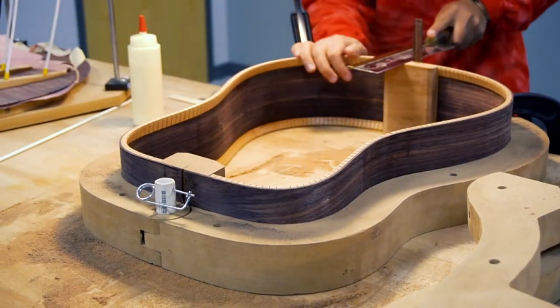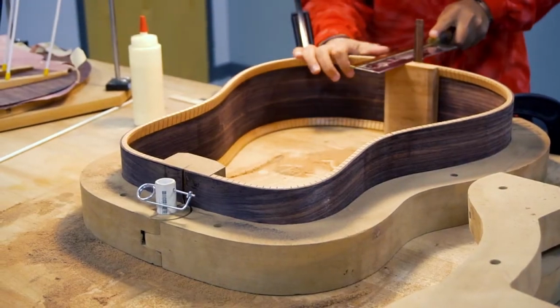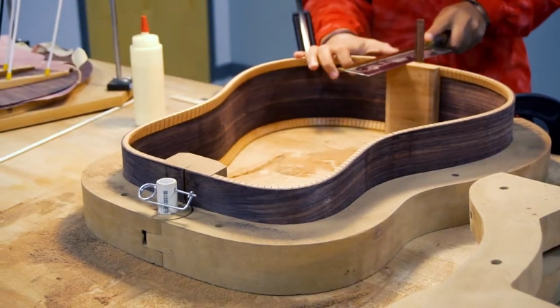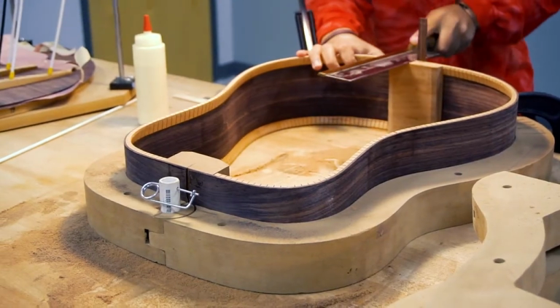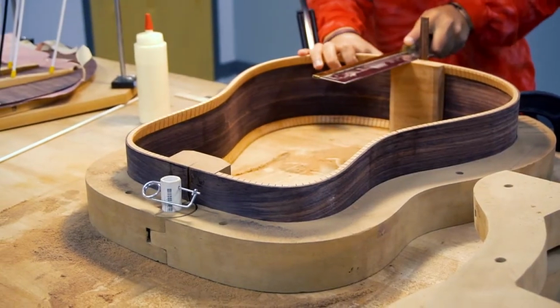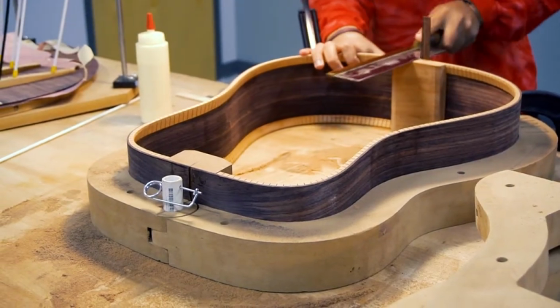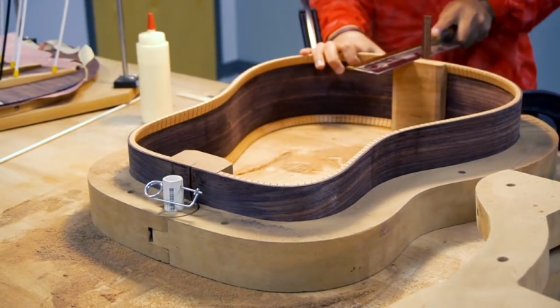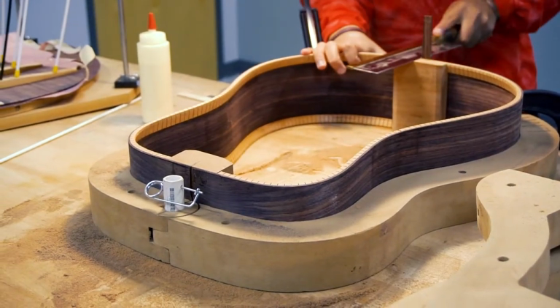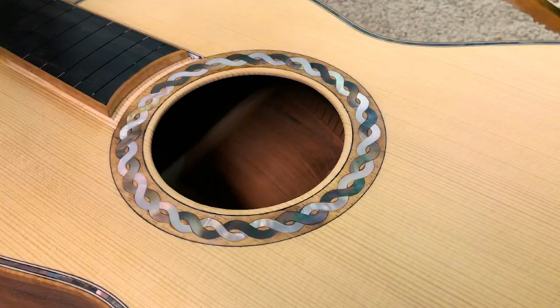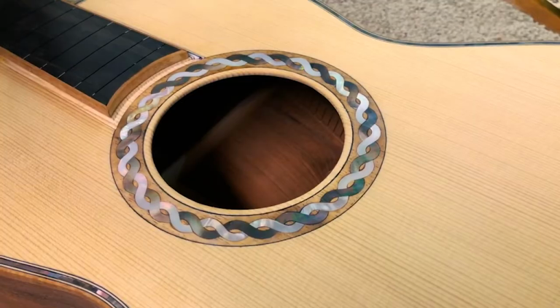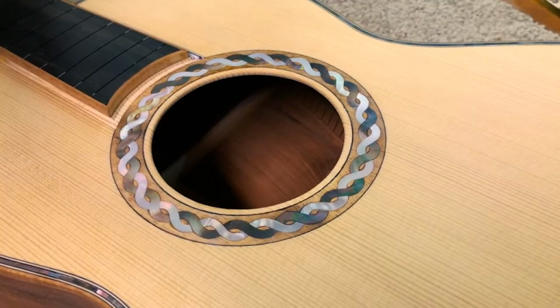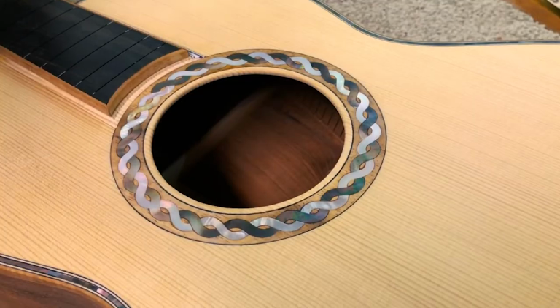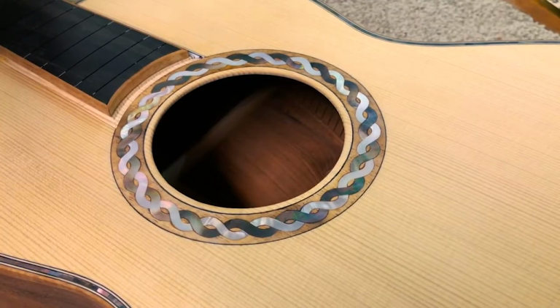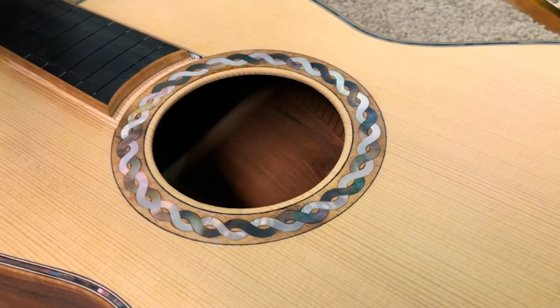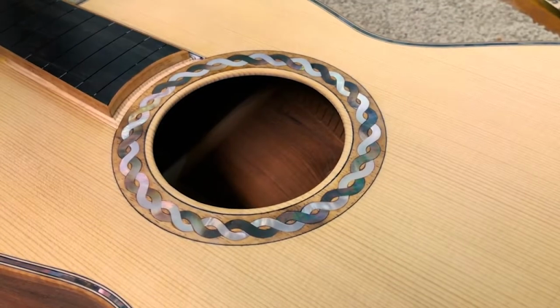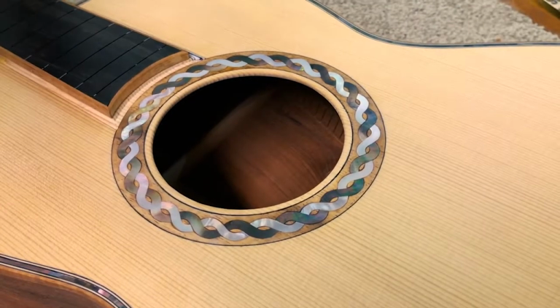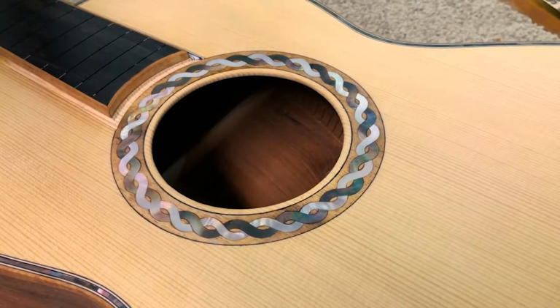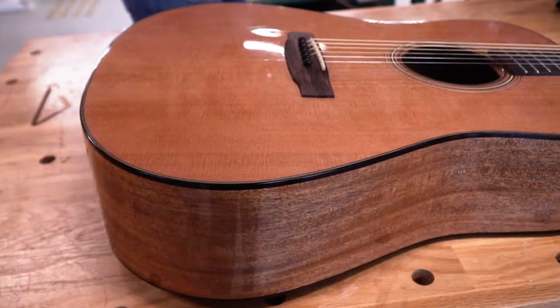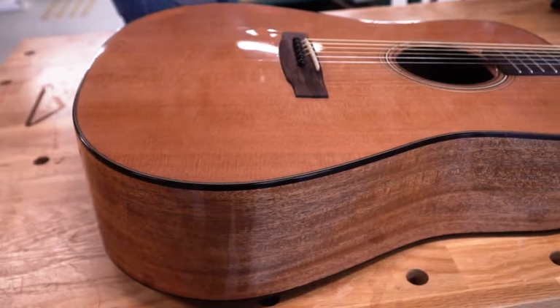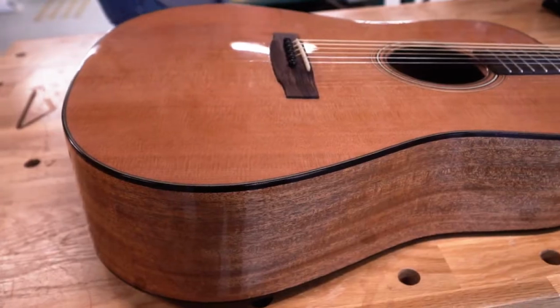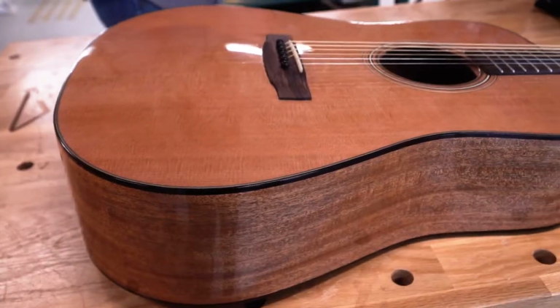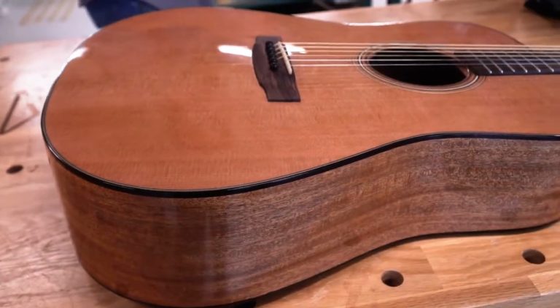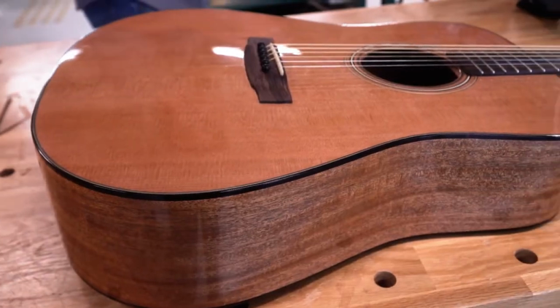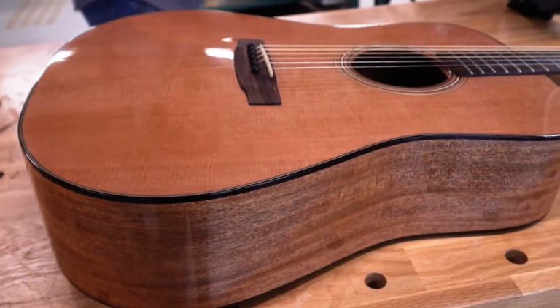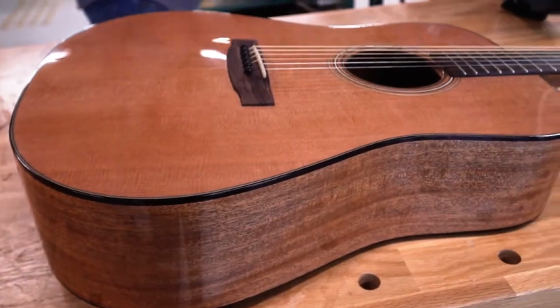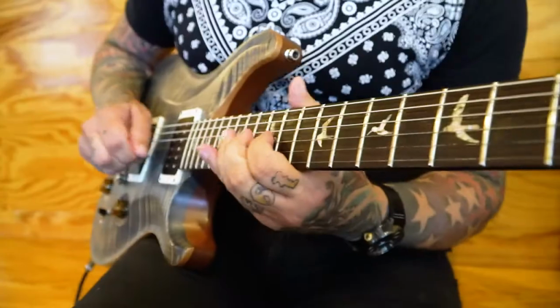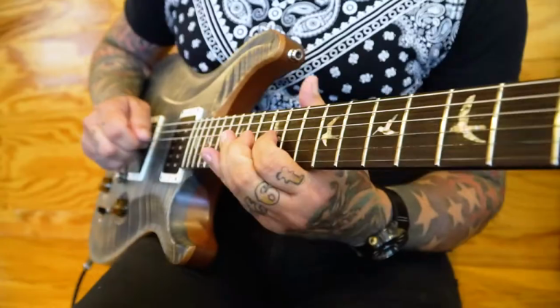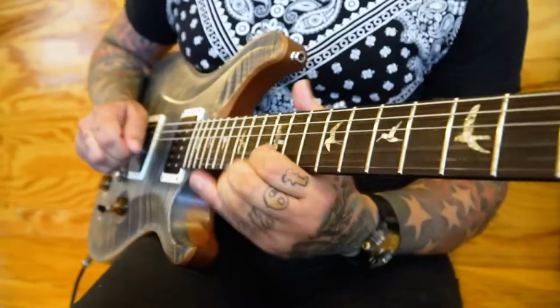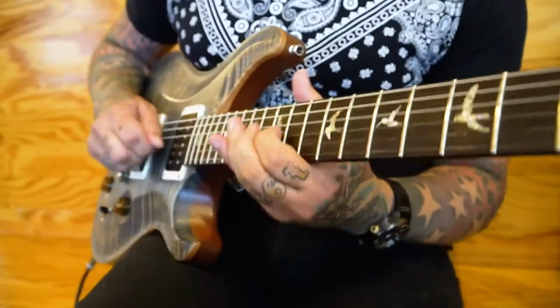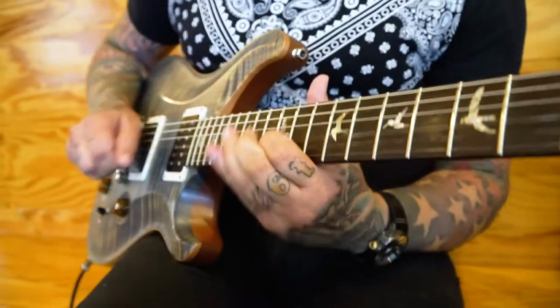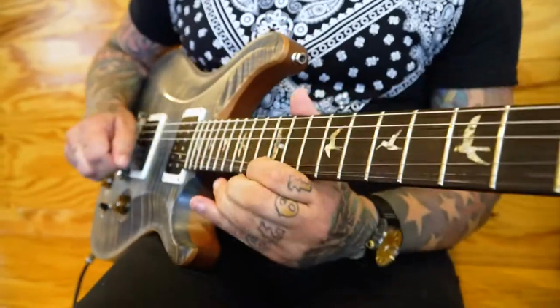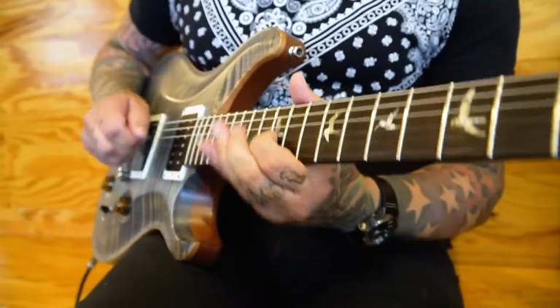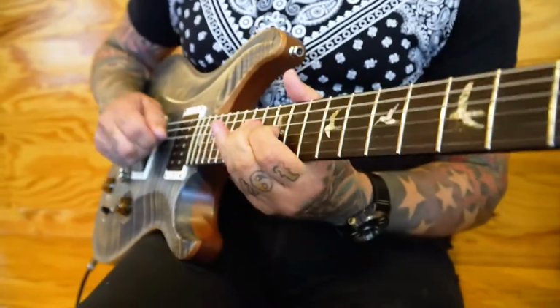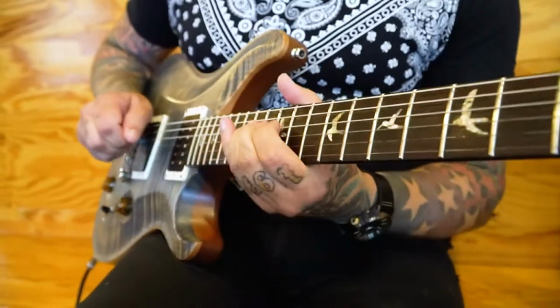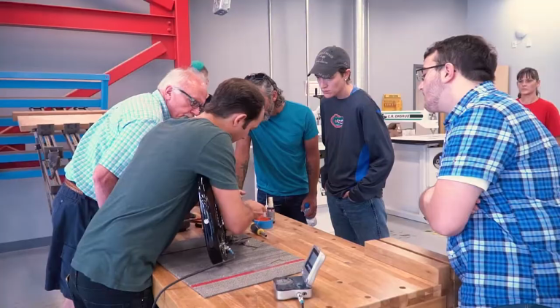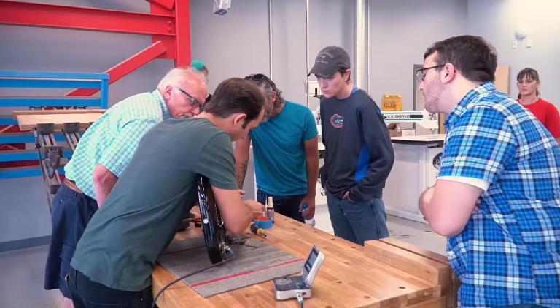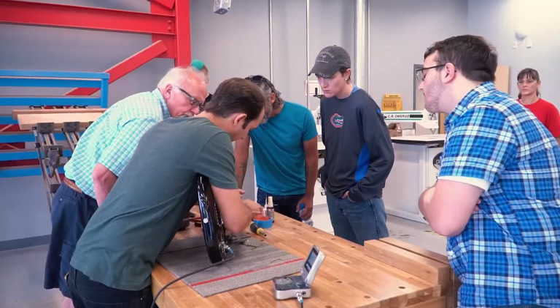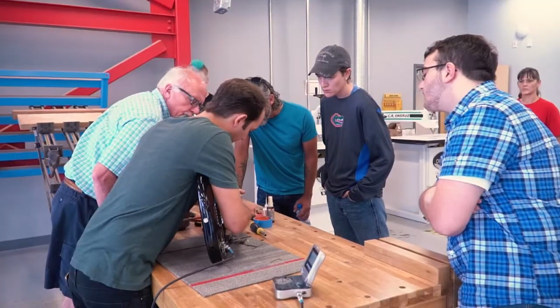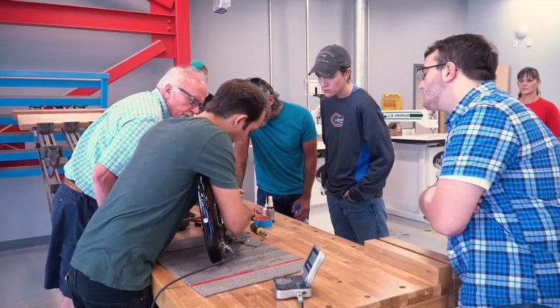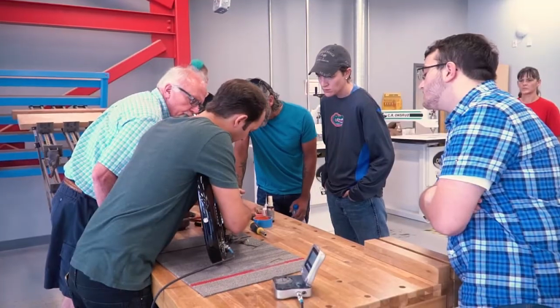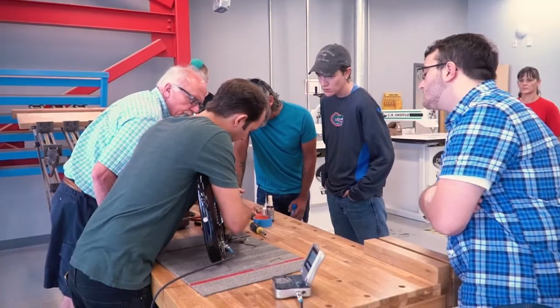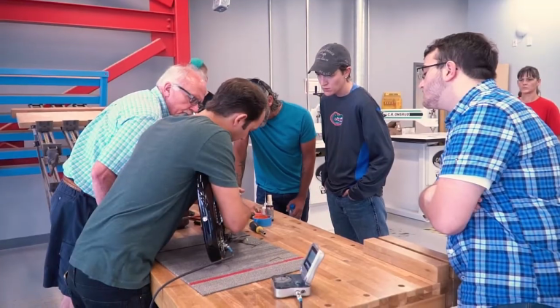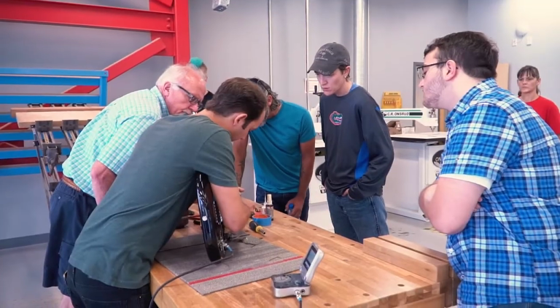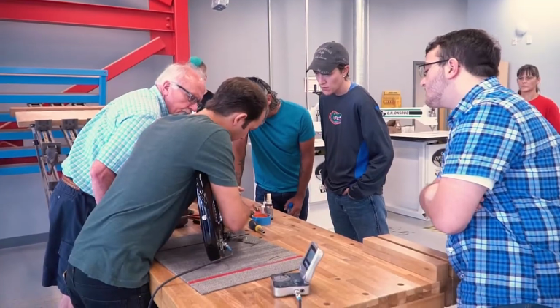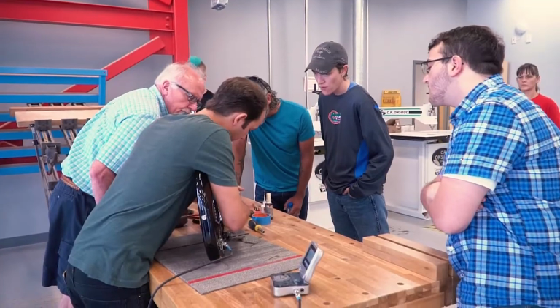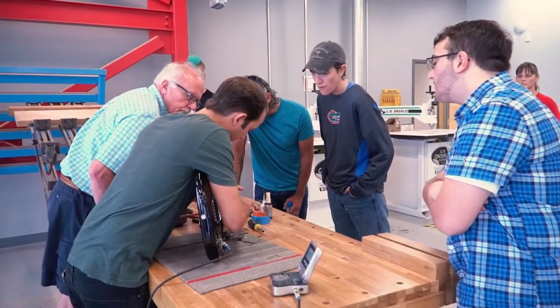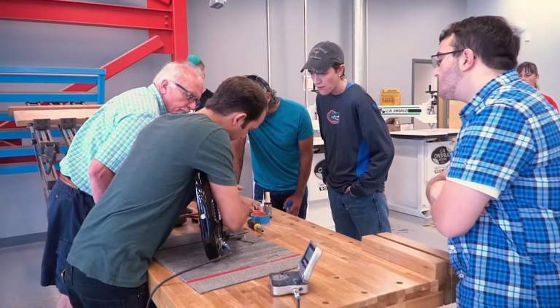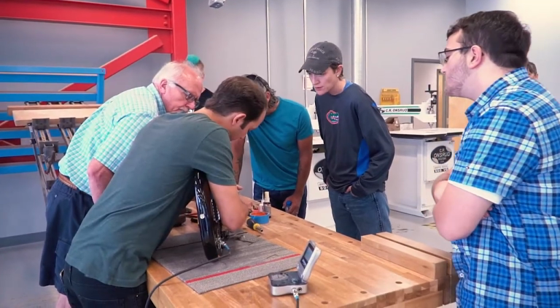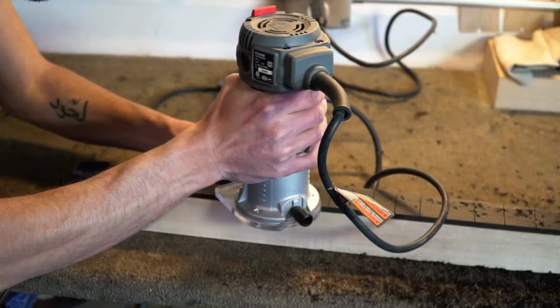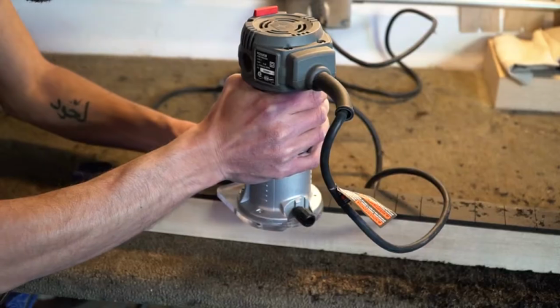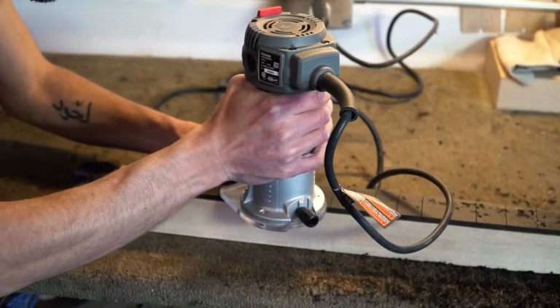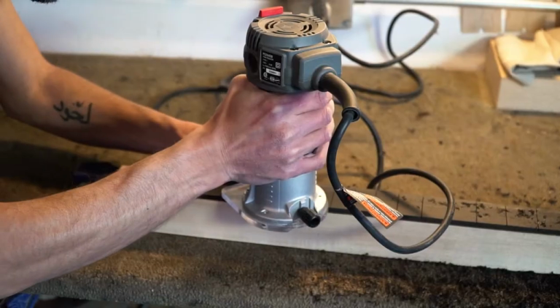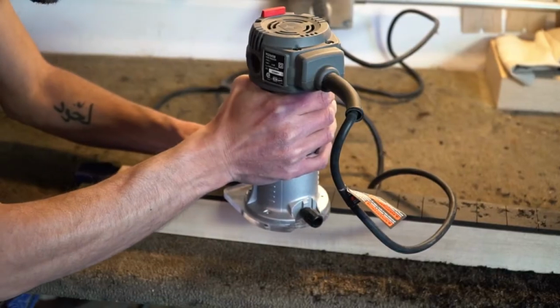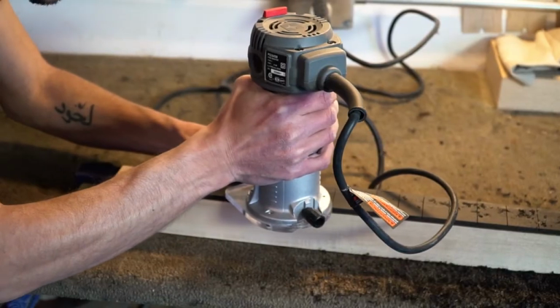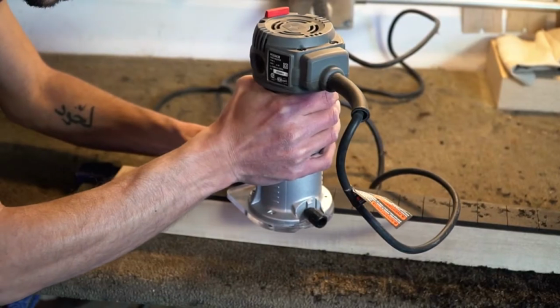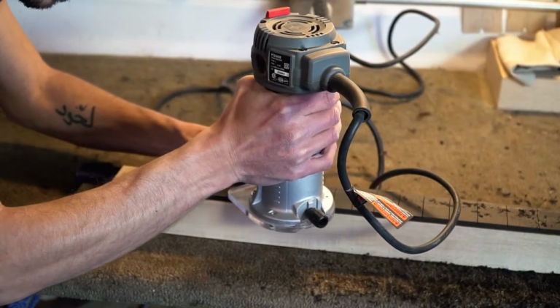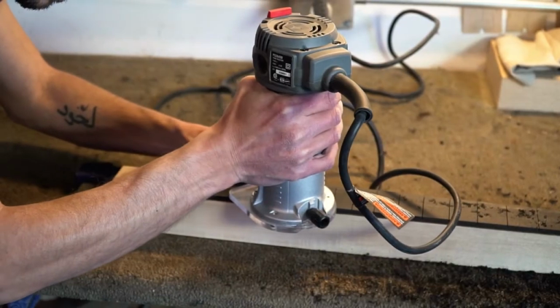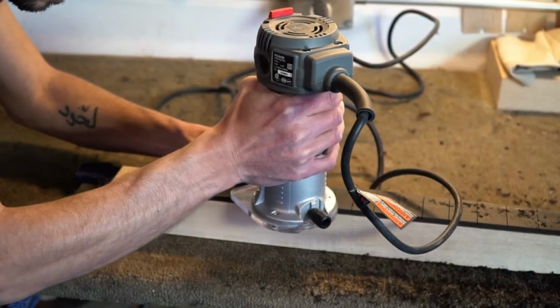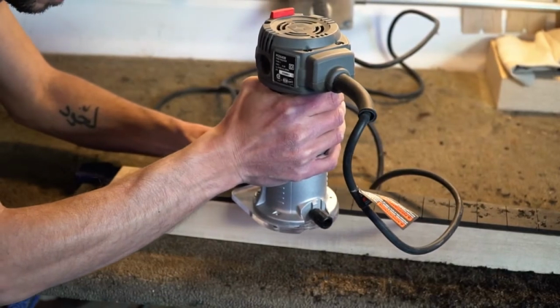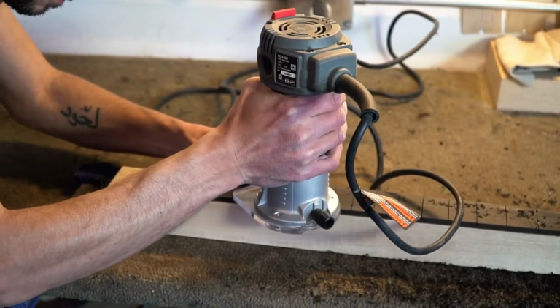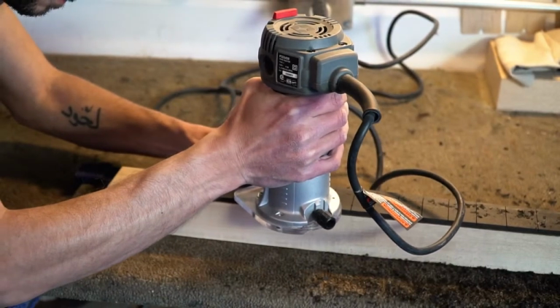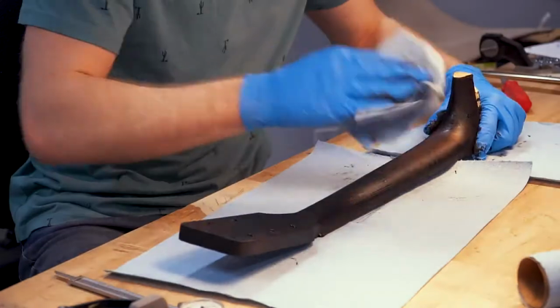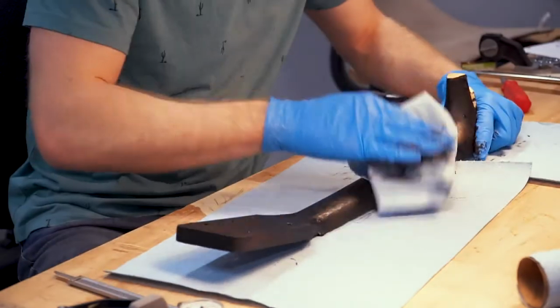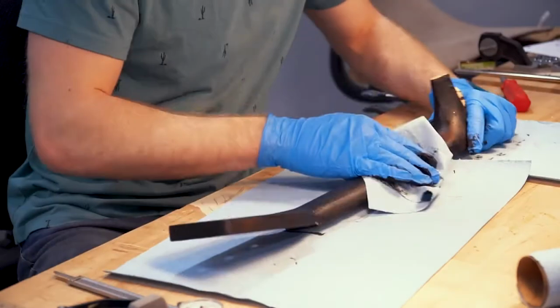In just nine months, you can learn how to design, build, and repair acoustic and electric guitars when you enroll in our accredited program.